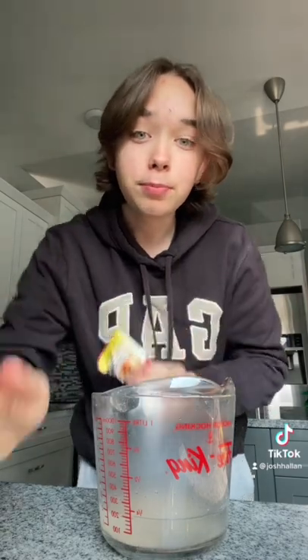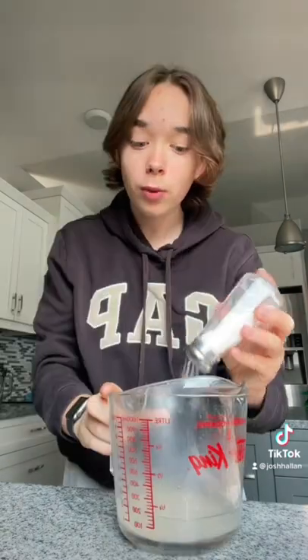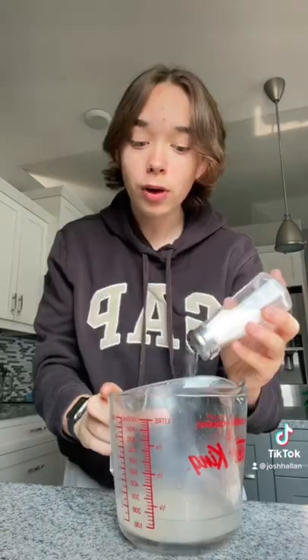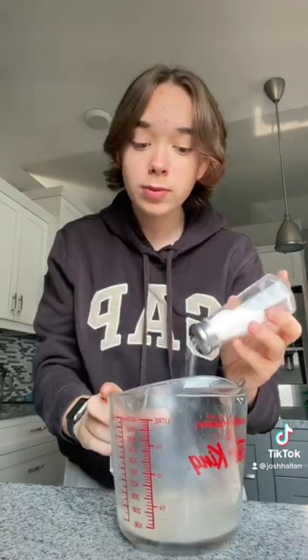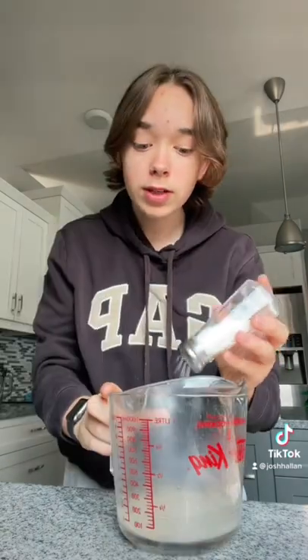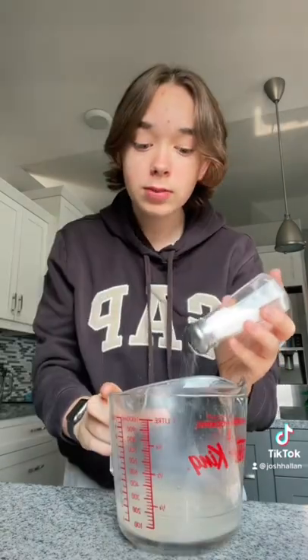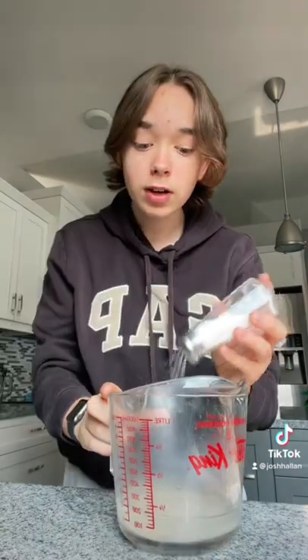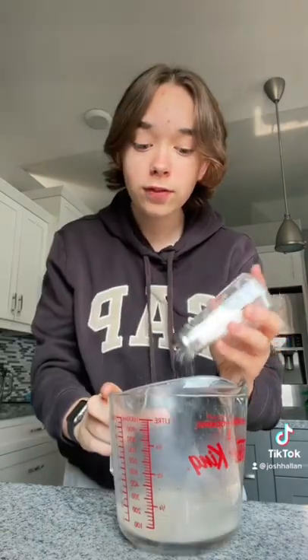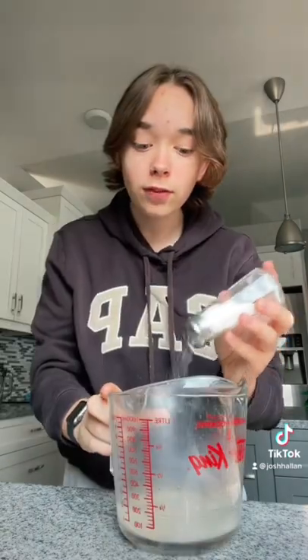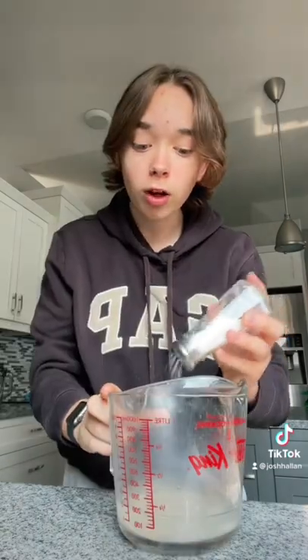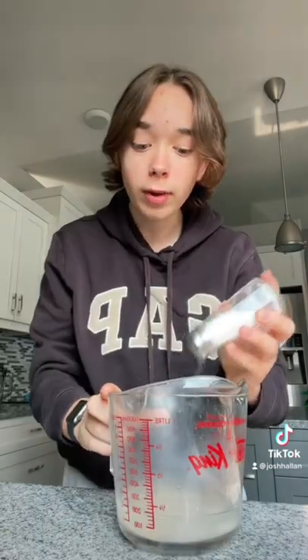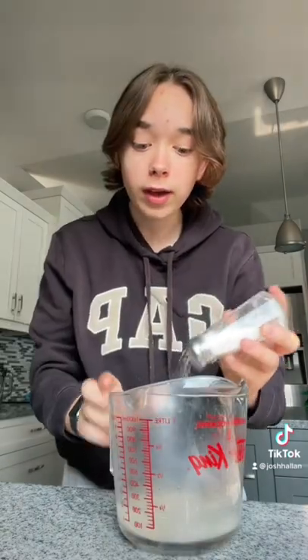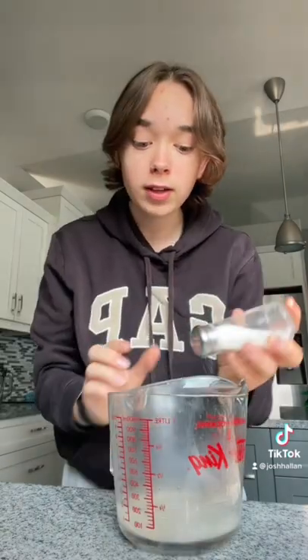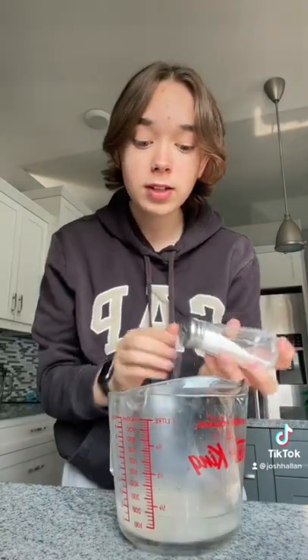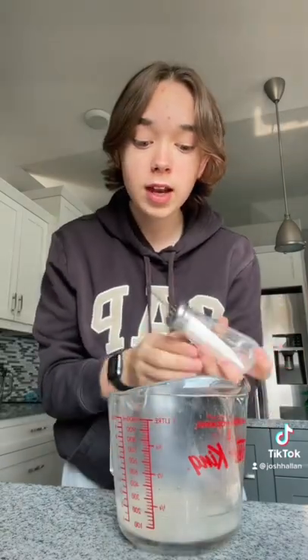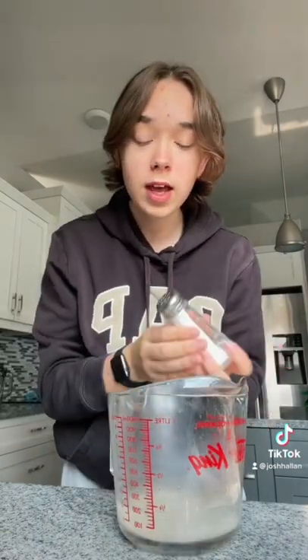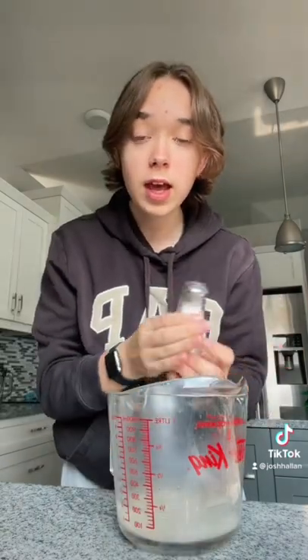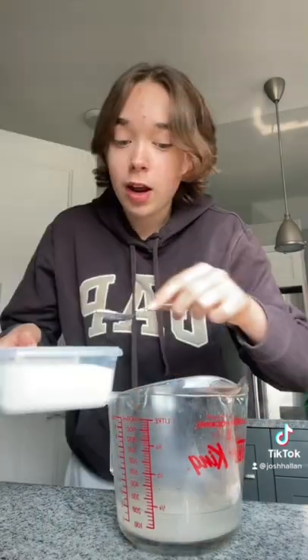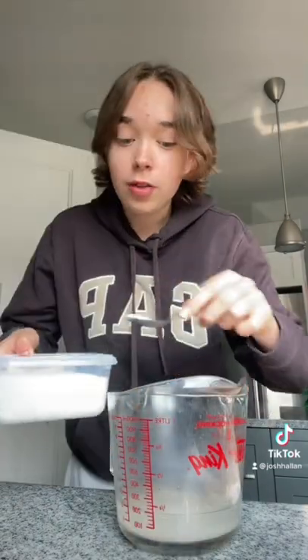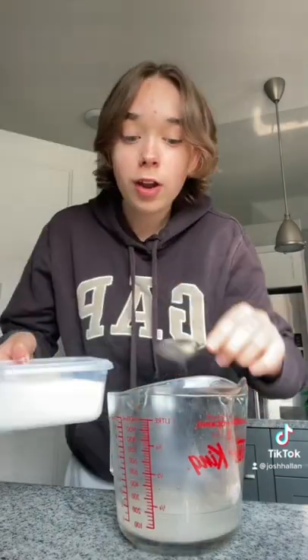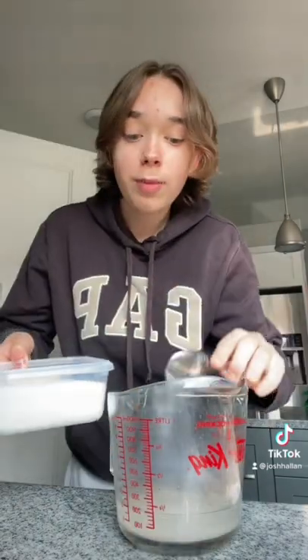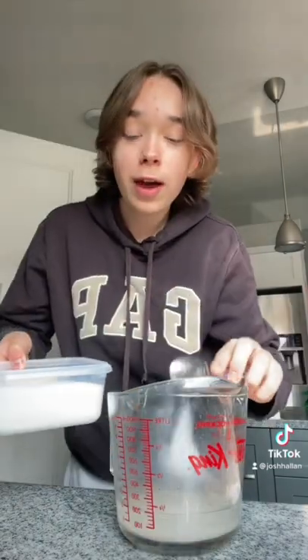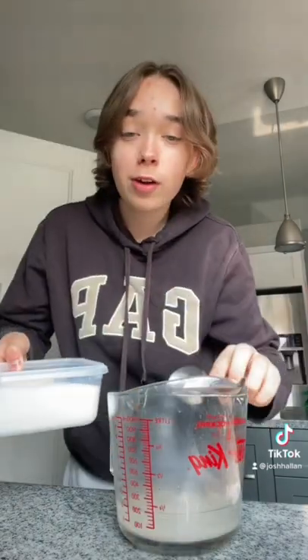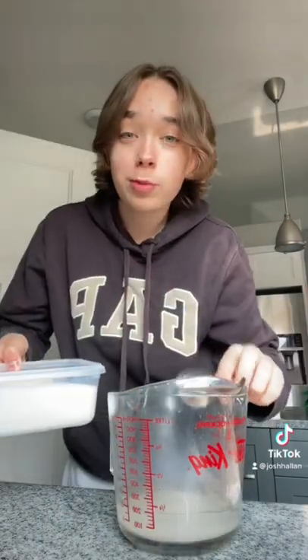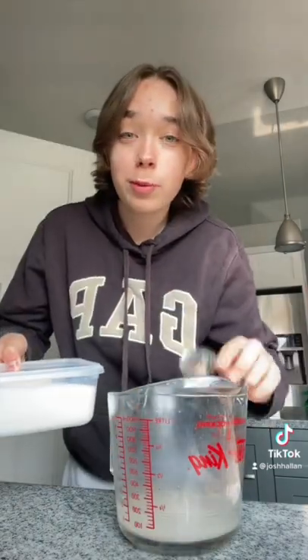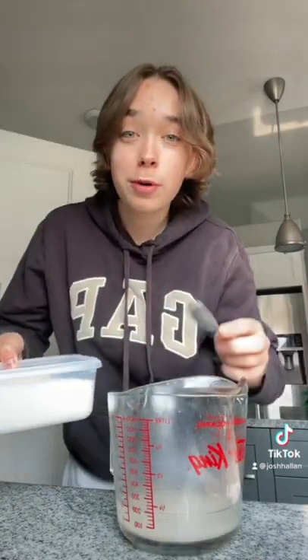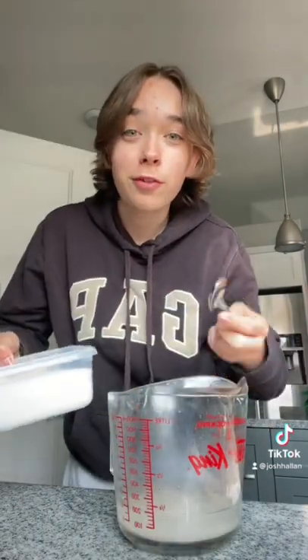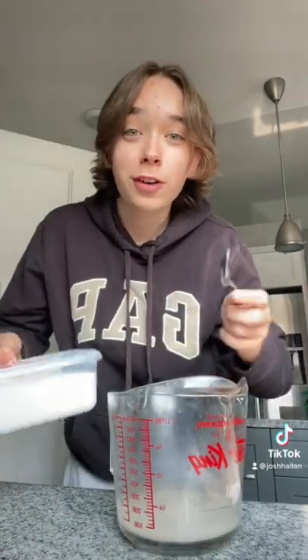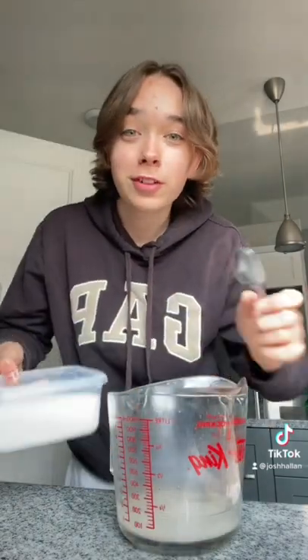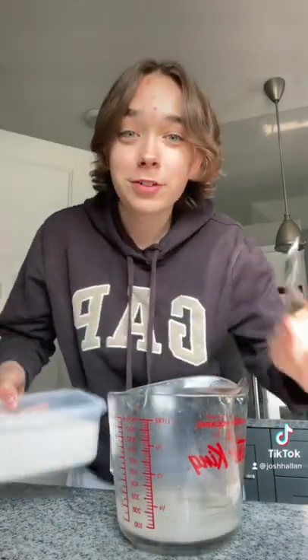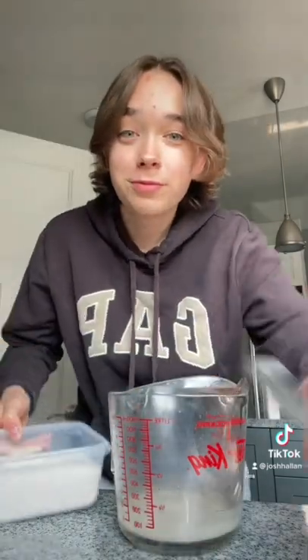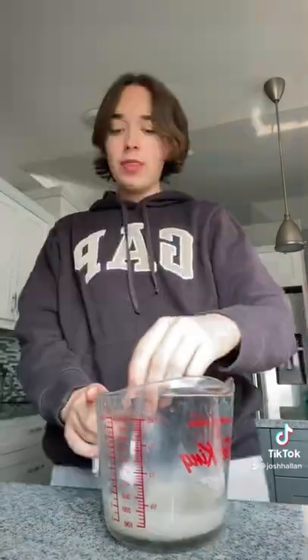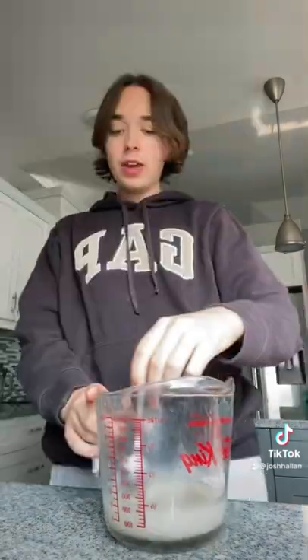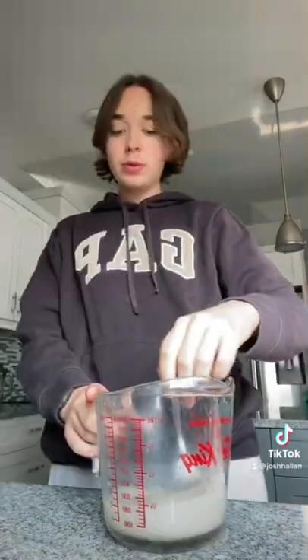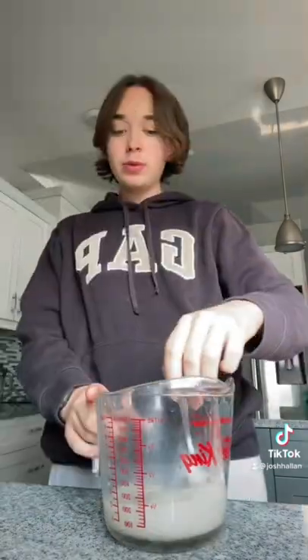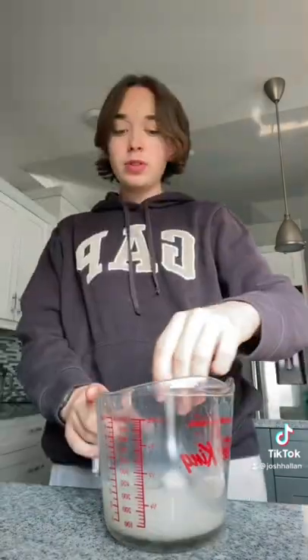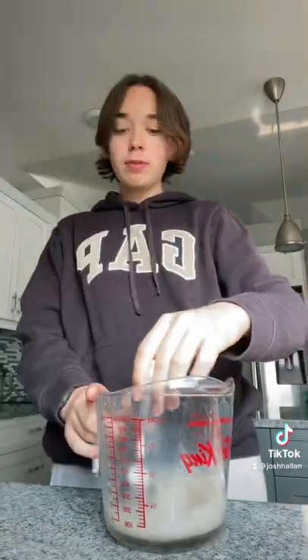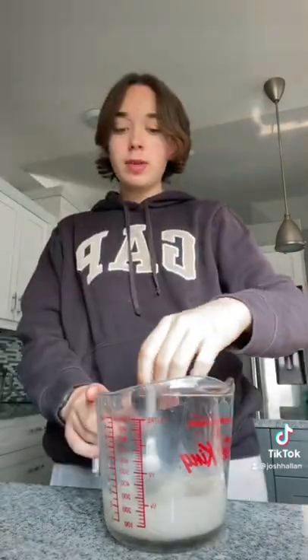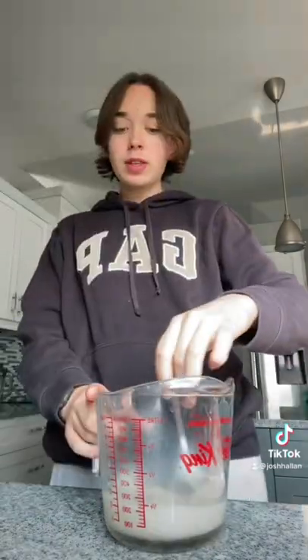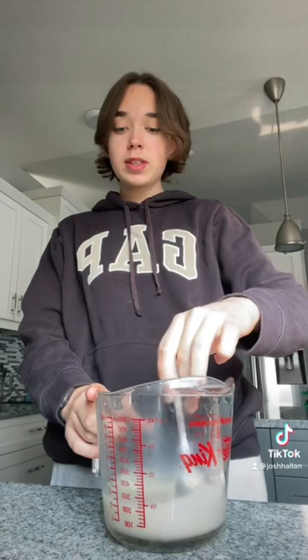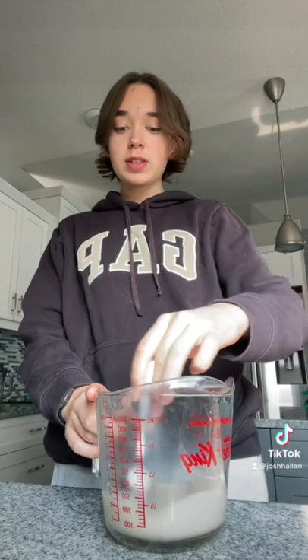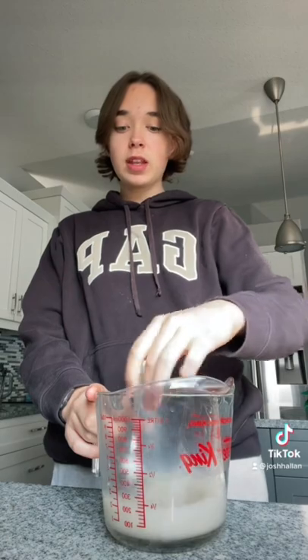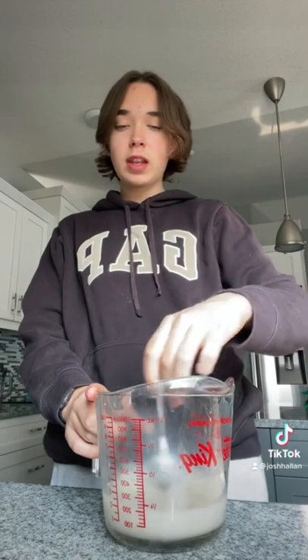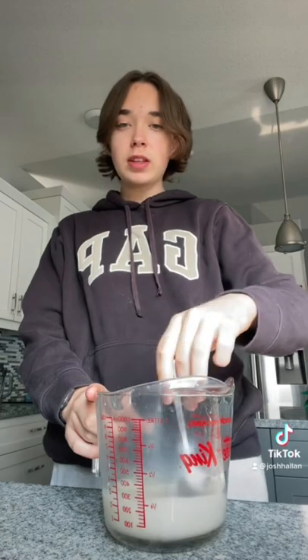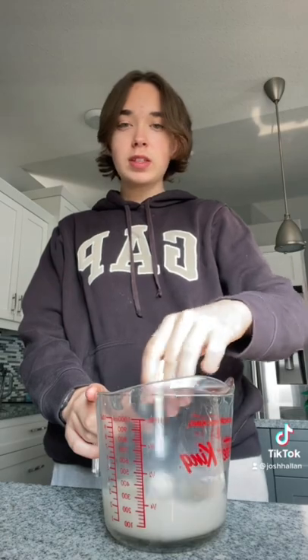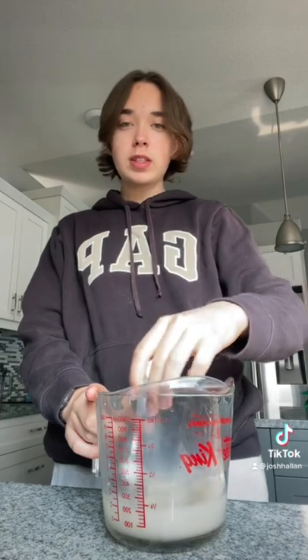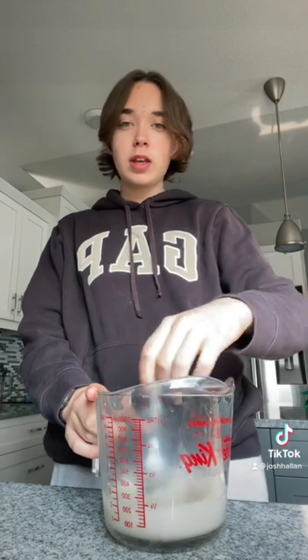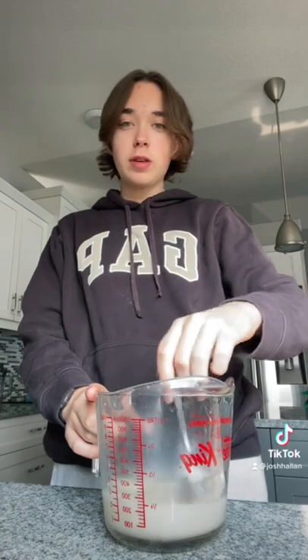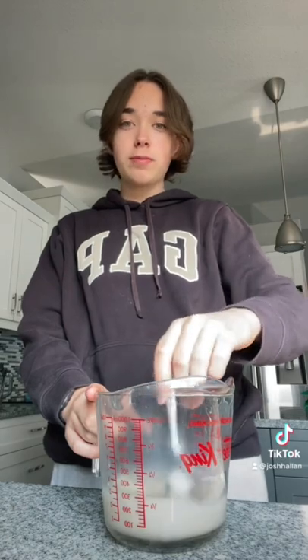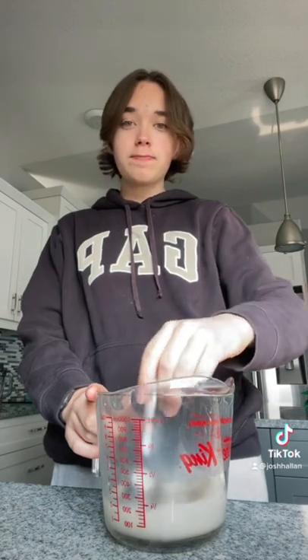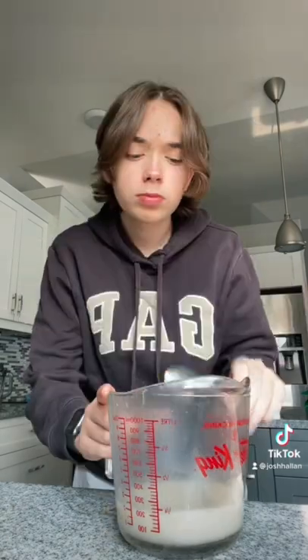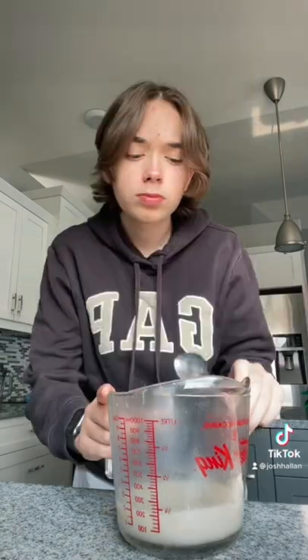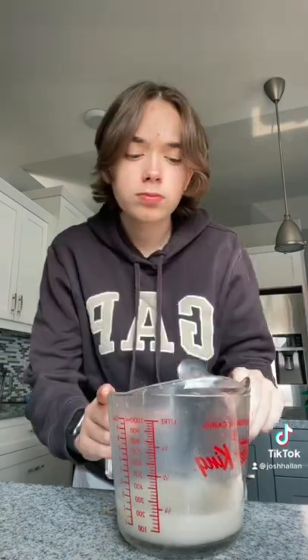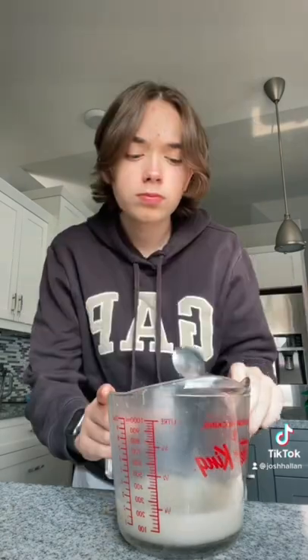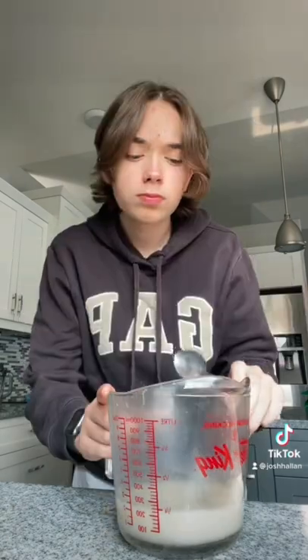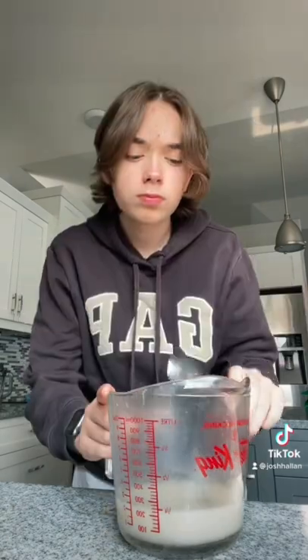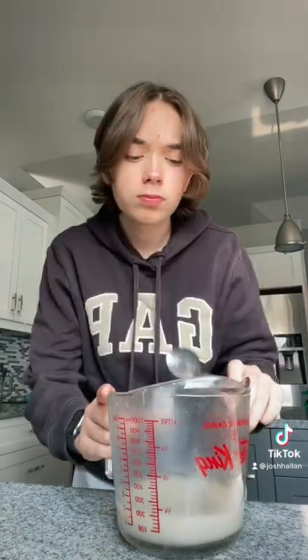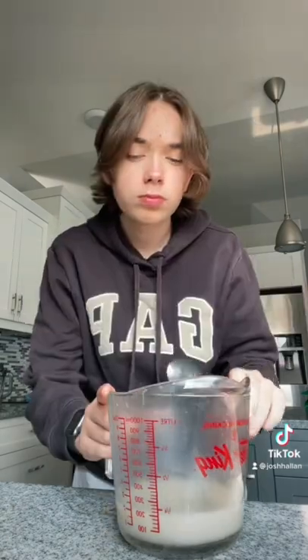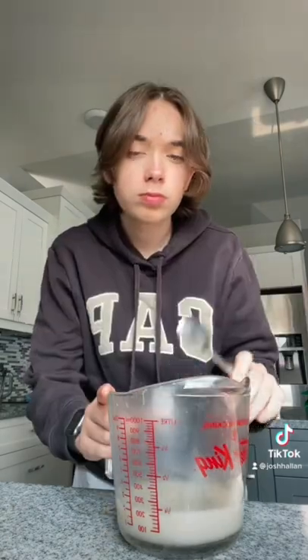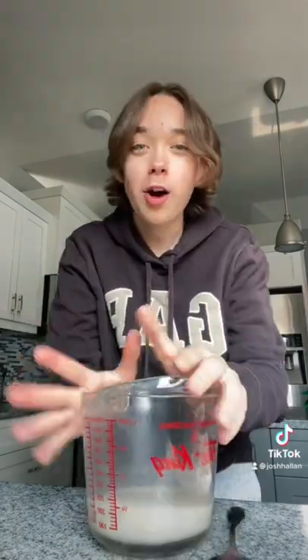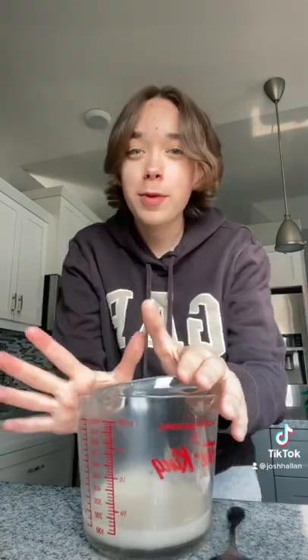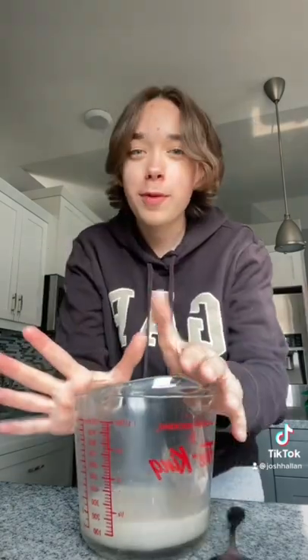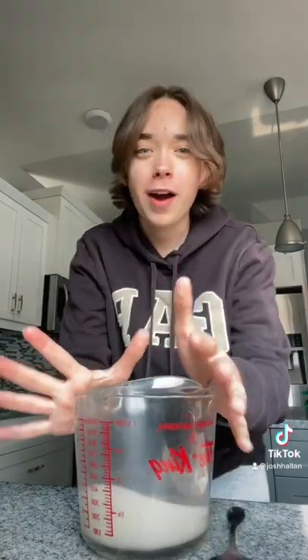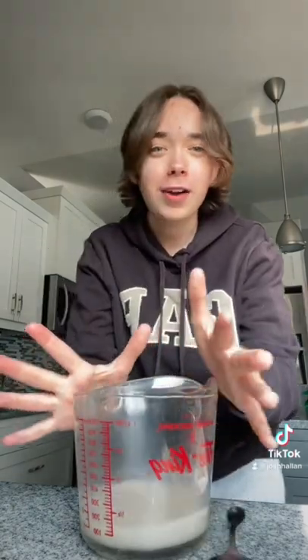I wanted to make some kind of fall baking today, and I thought a bagel would be perfect. I think I'm supposed to mix this and then let it sit. I'll be back.